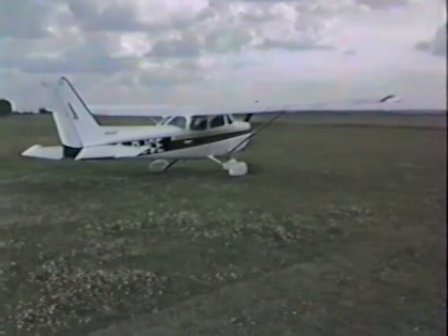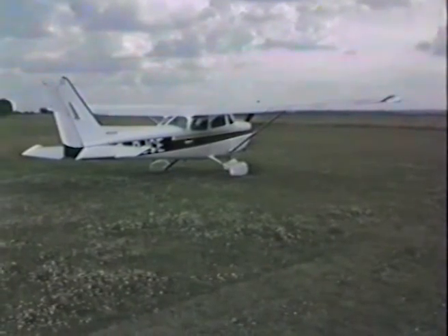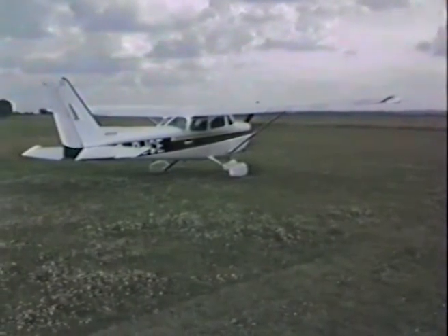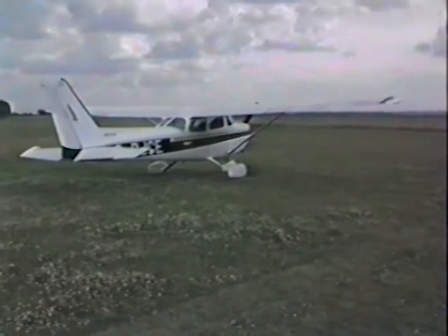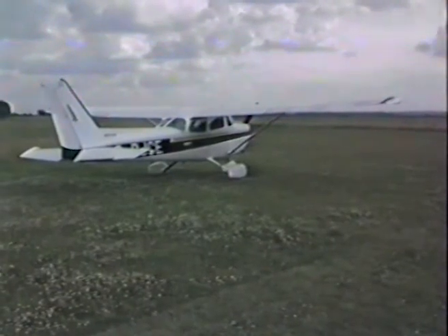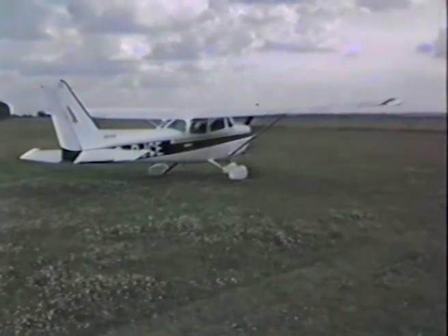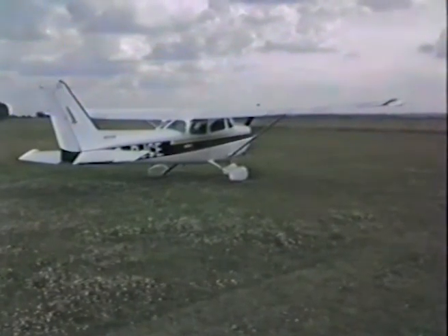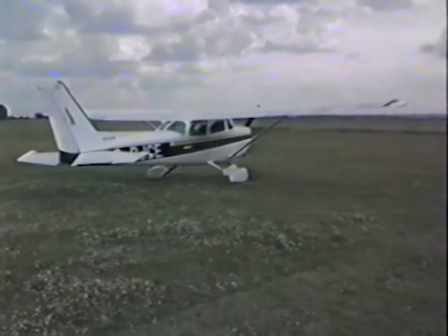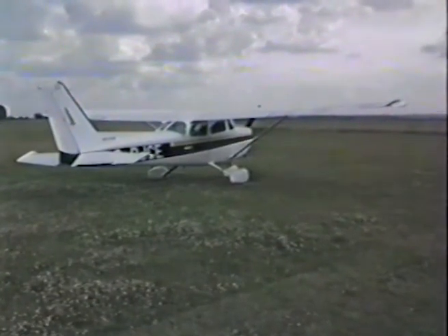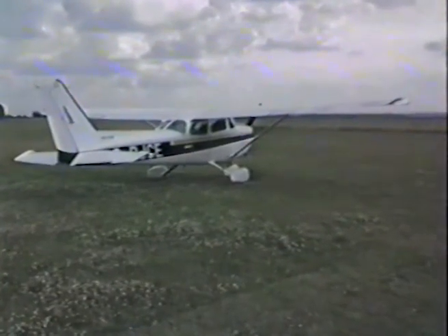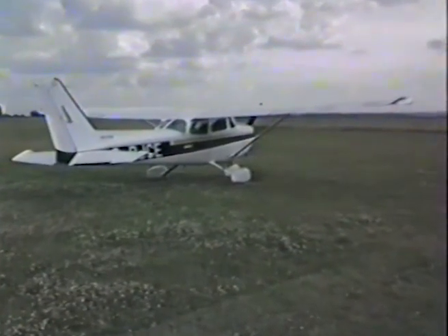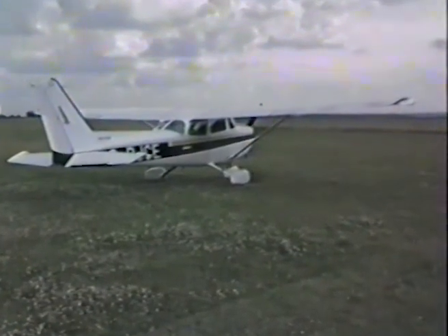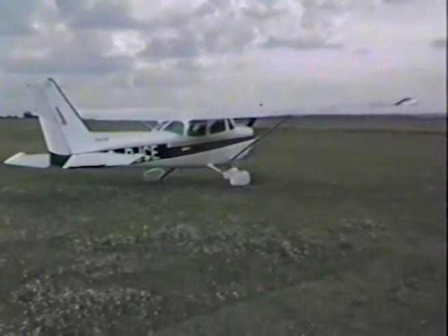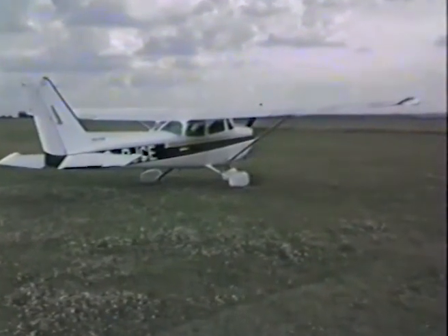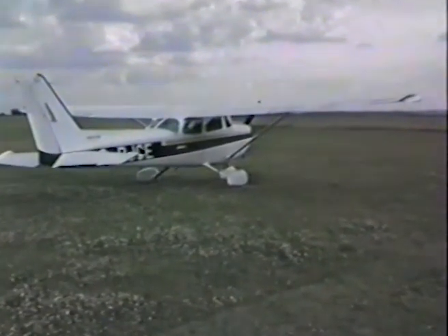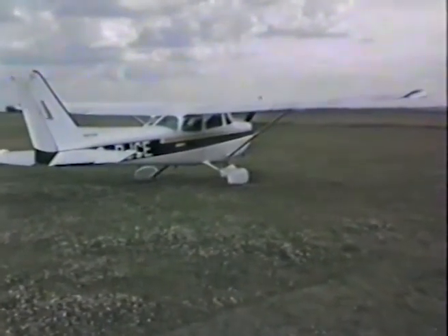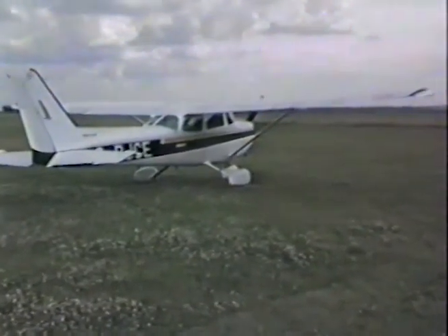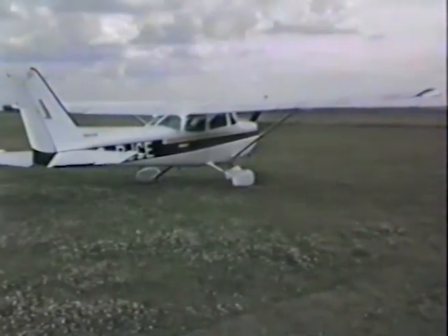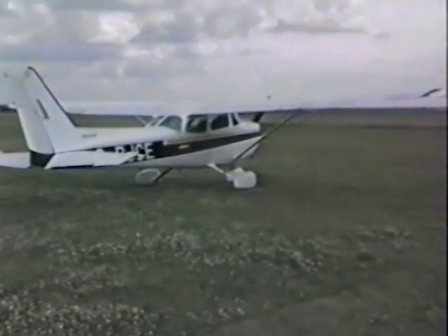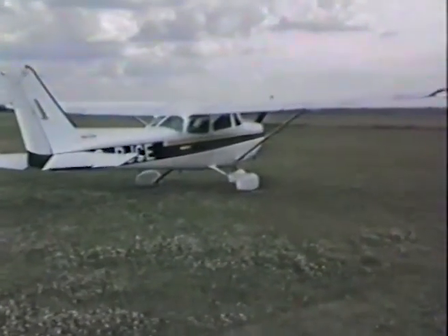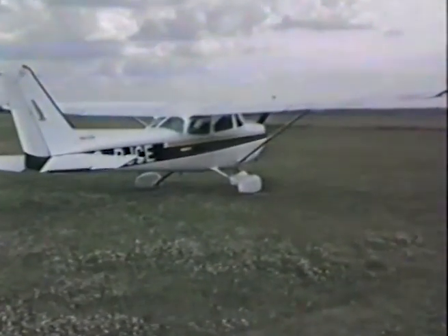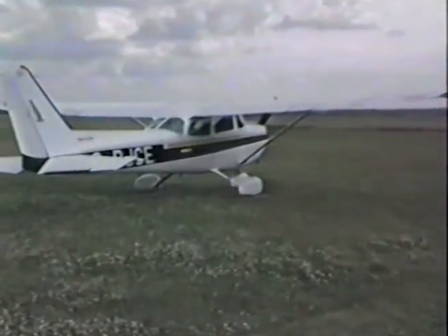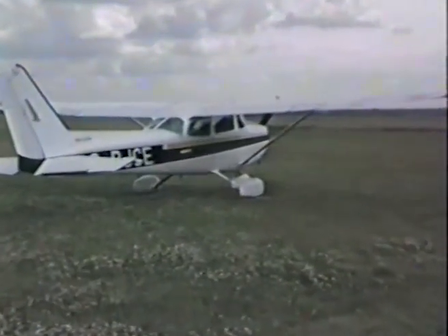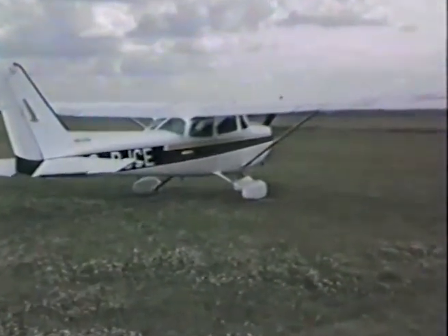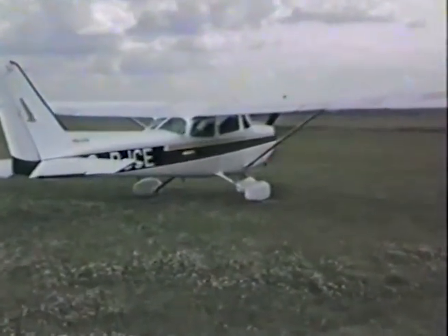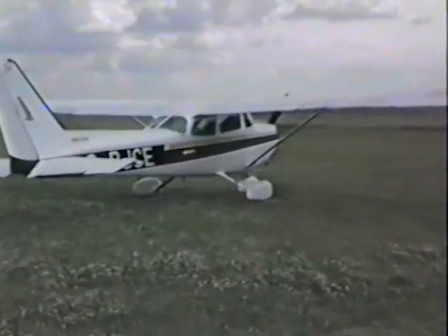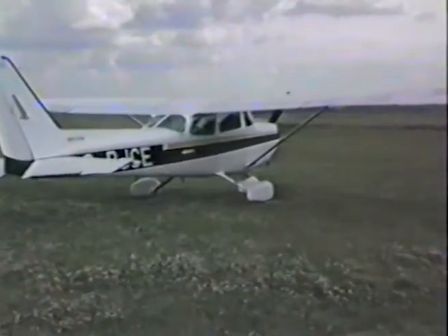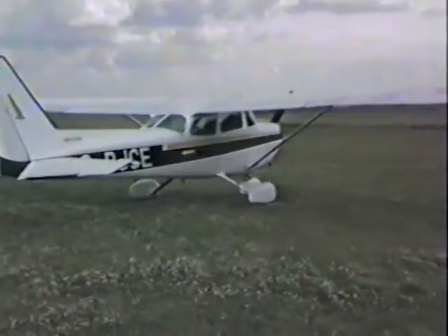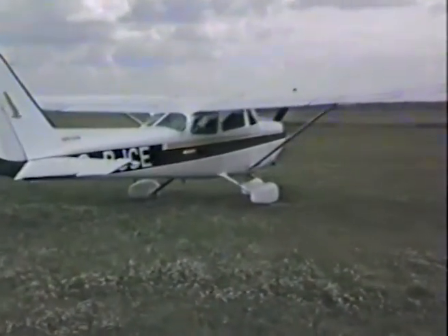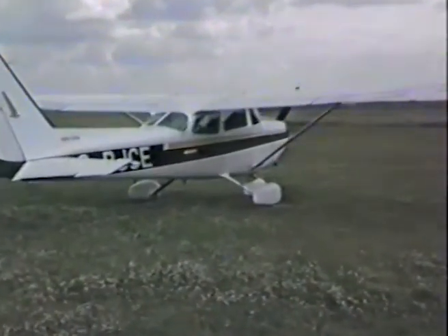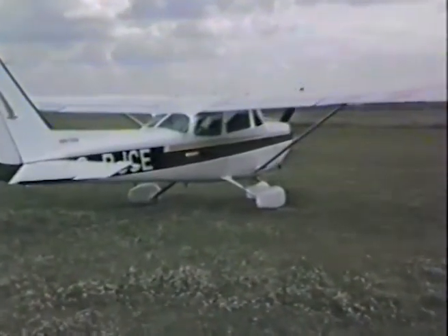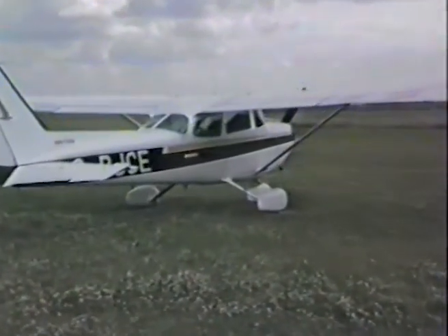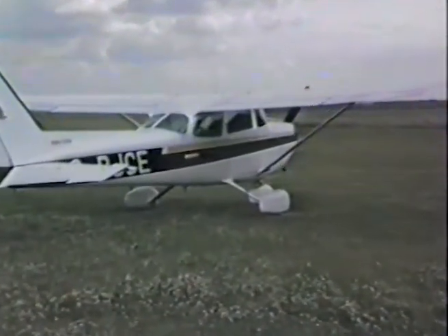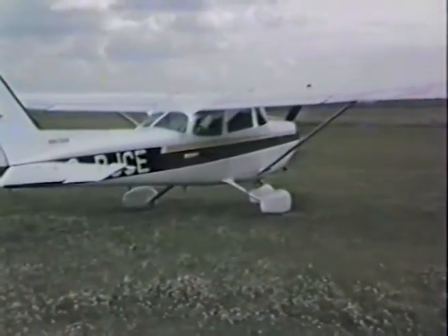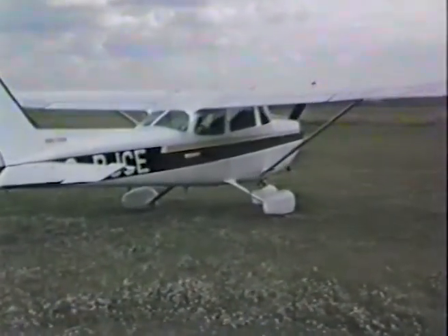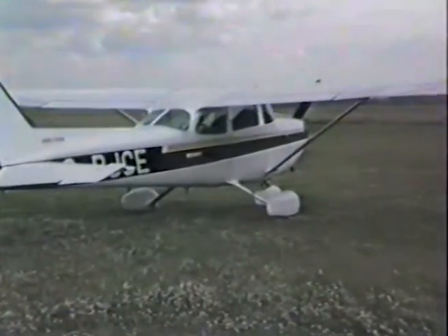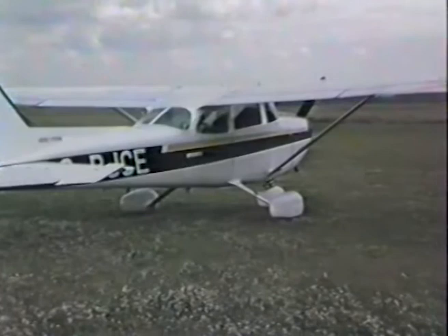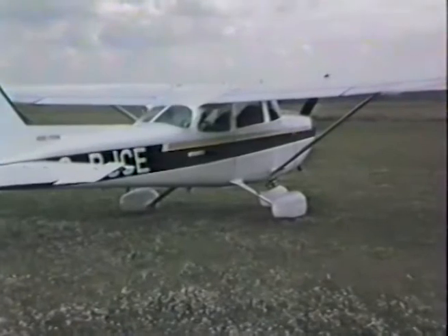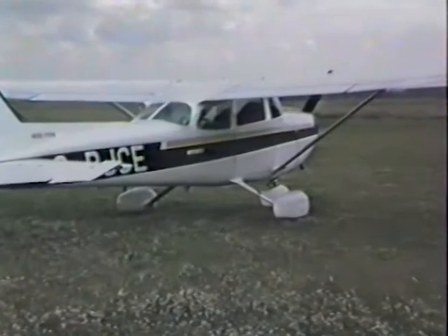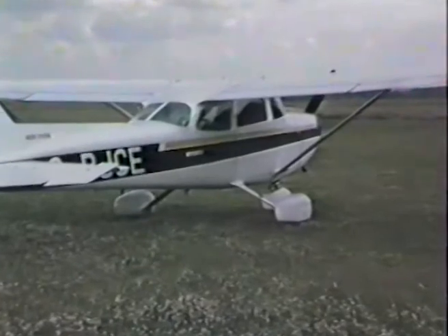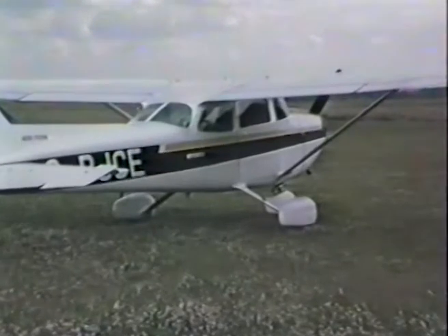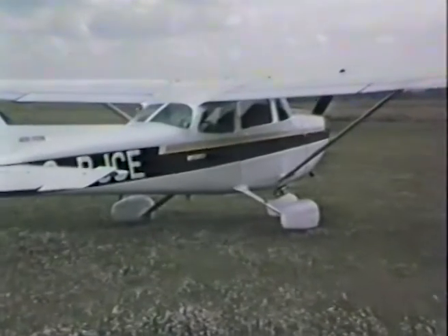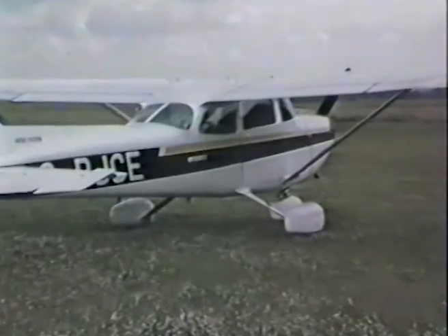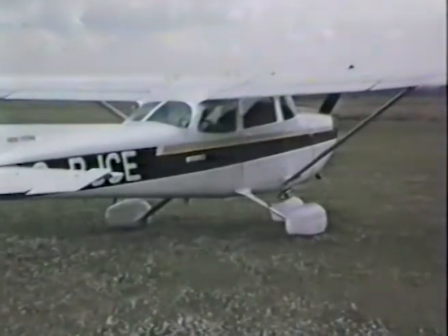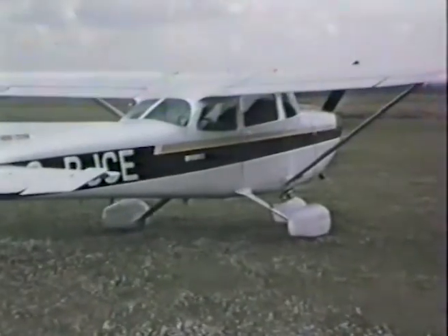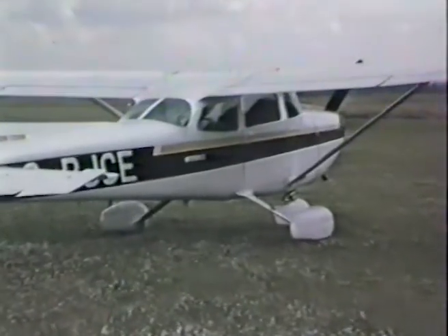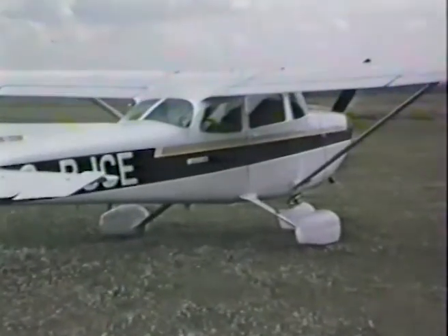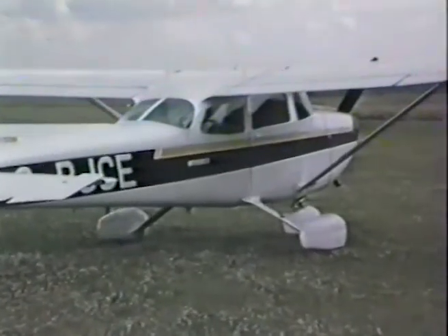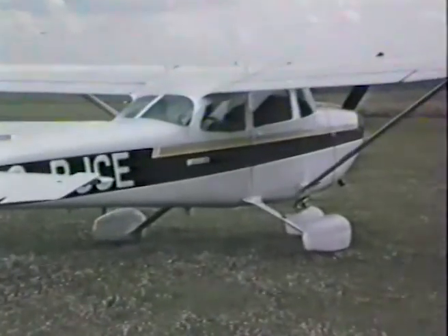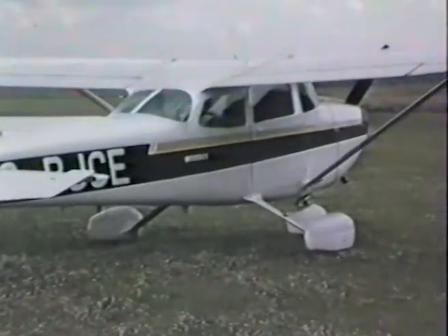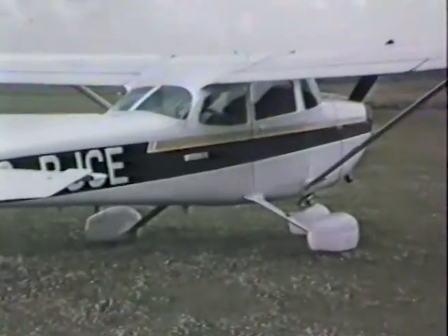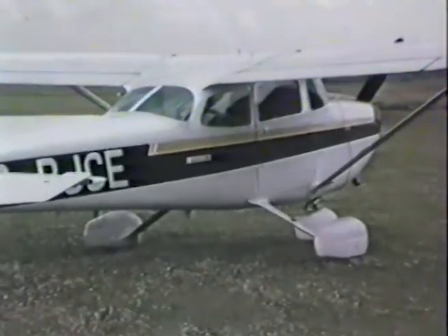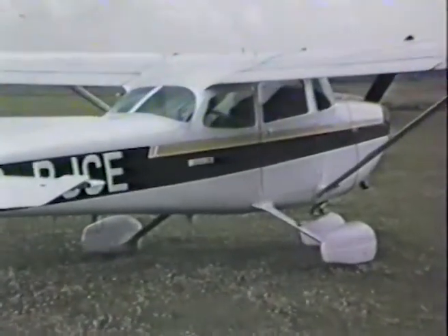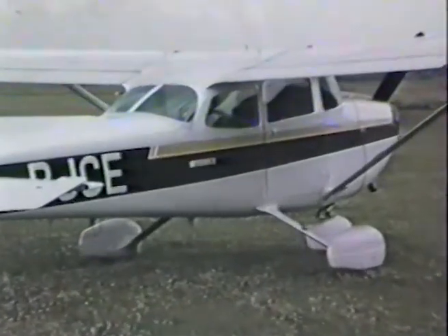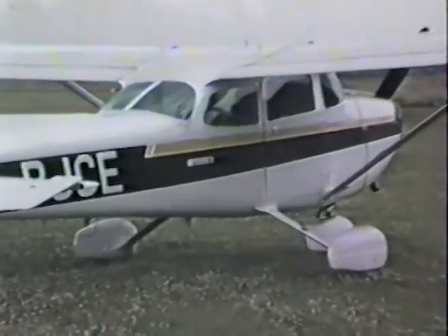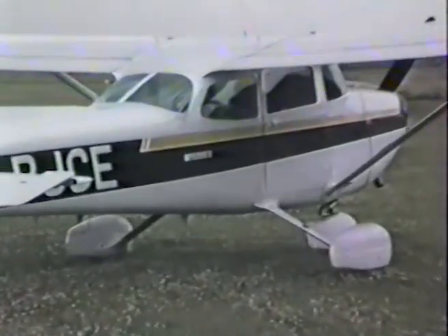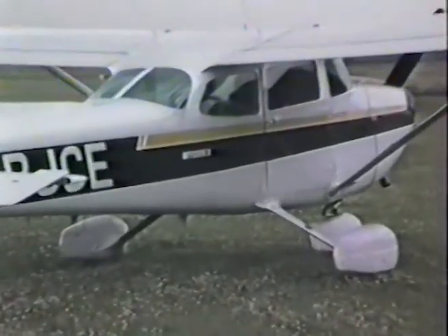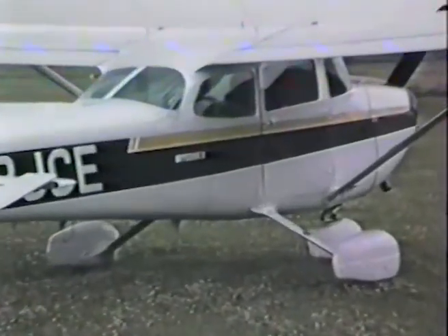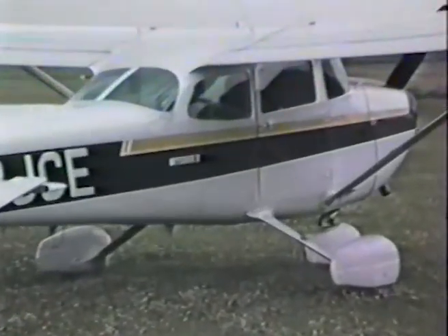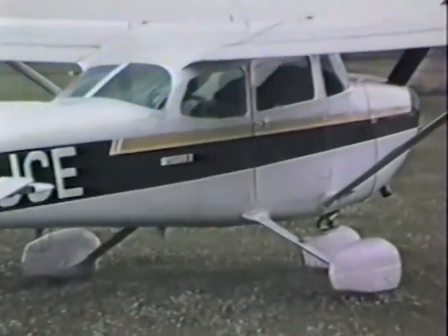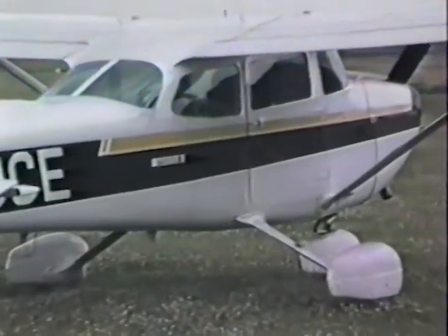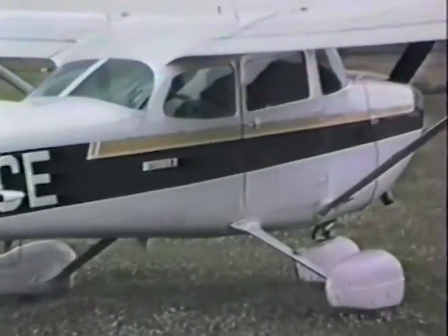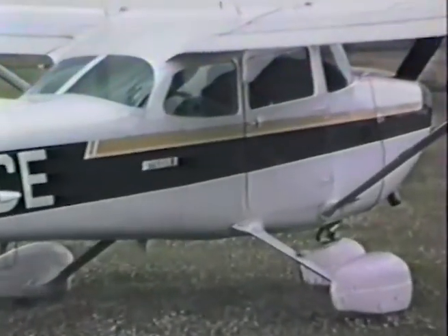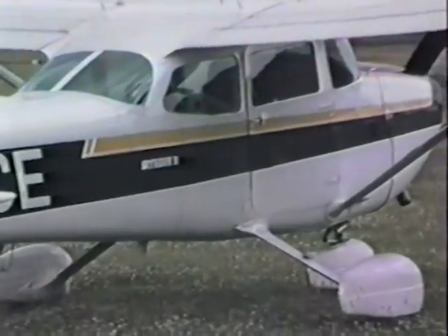Your first passenger. Your first flight over the Humber Bridge. Grandma's first flight at the age of 84.